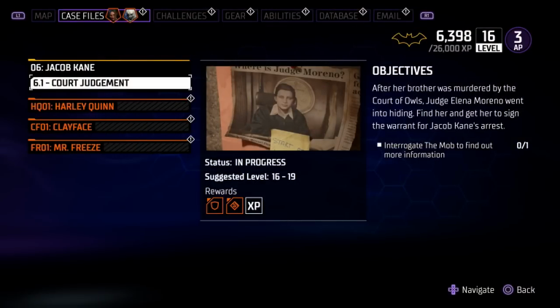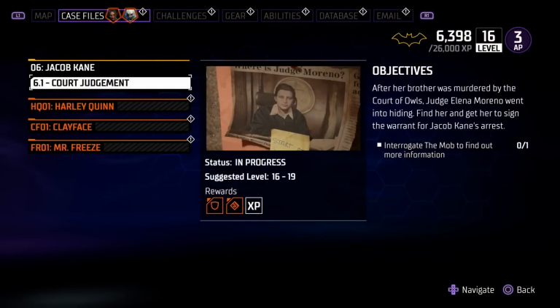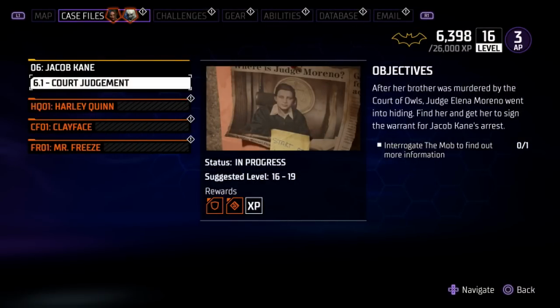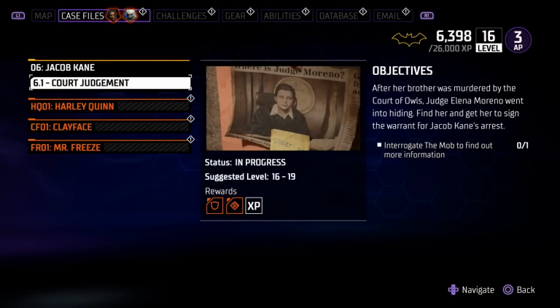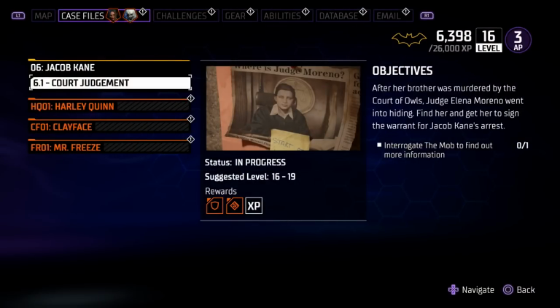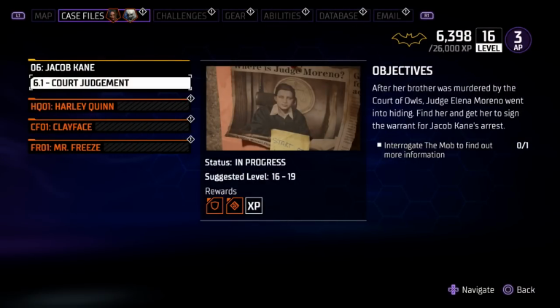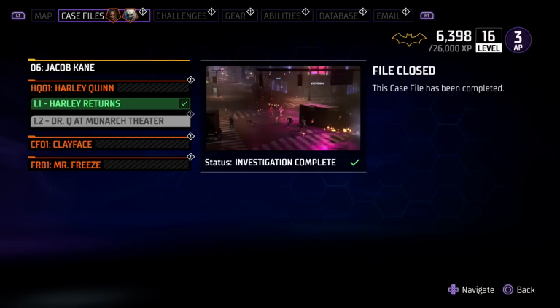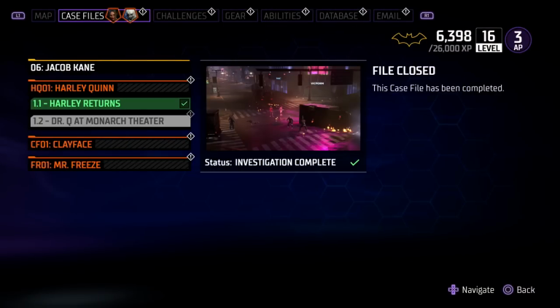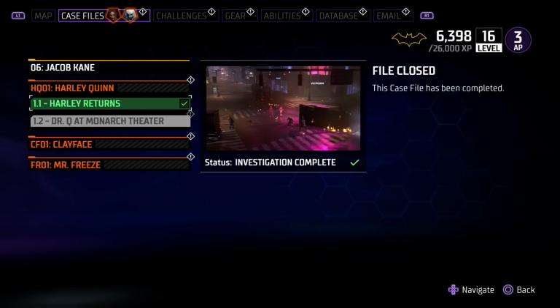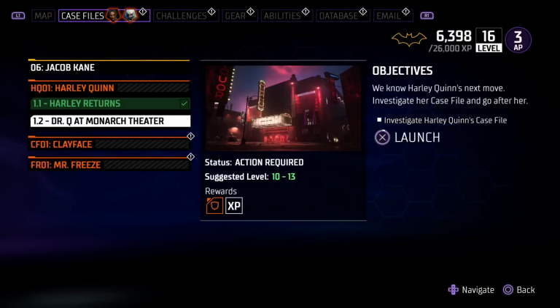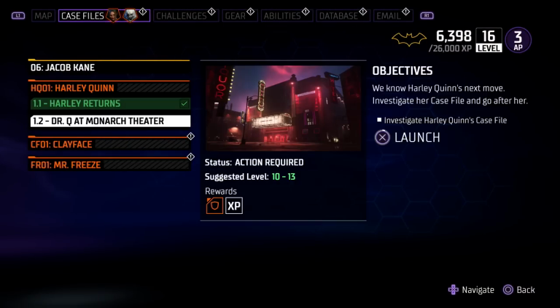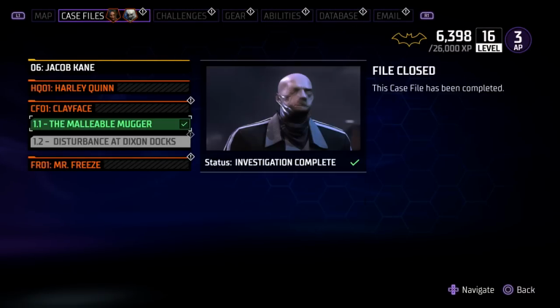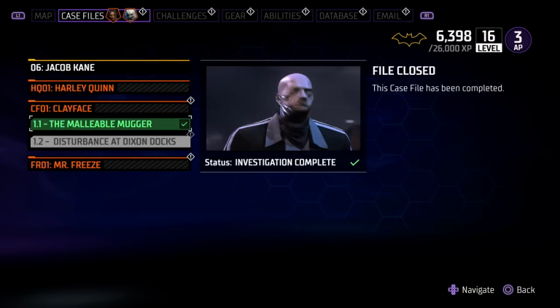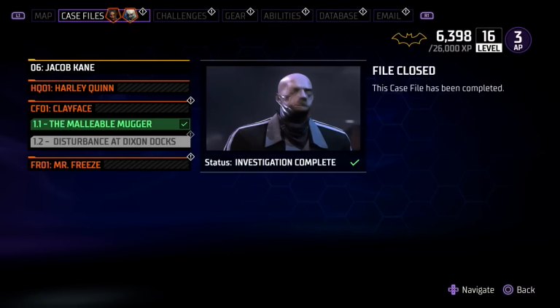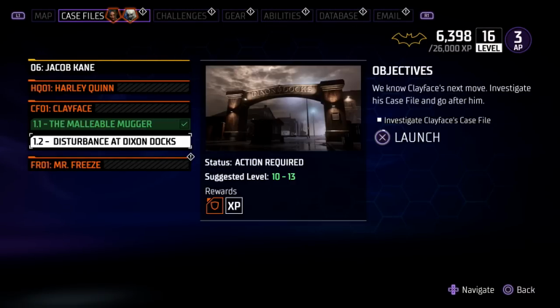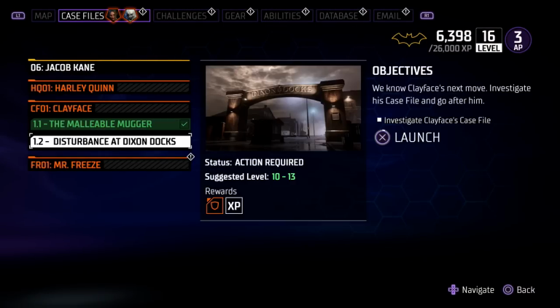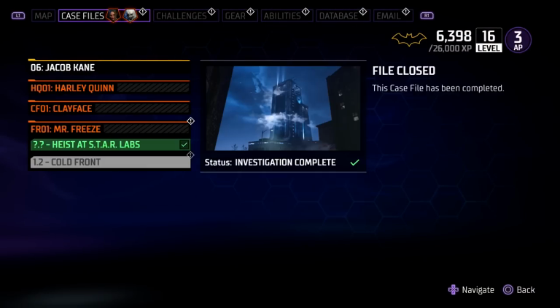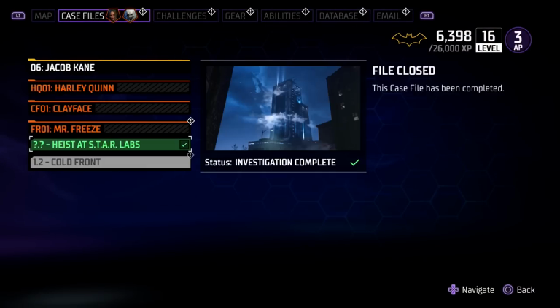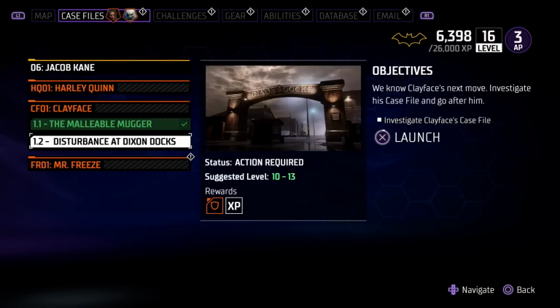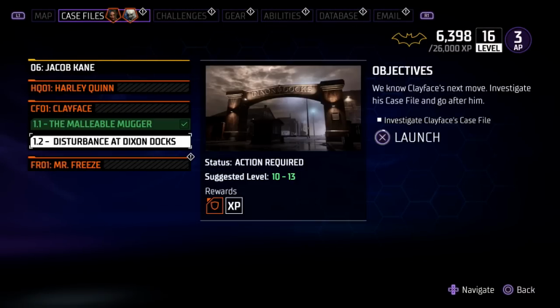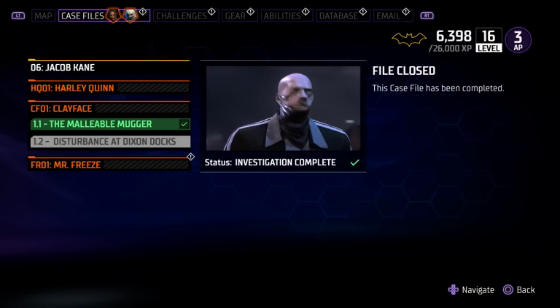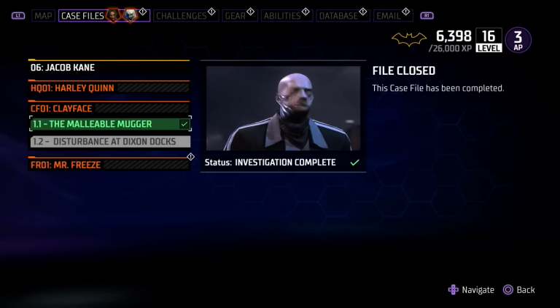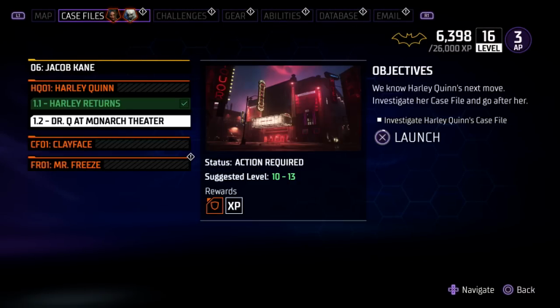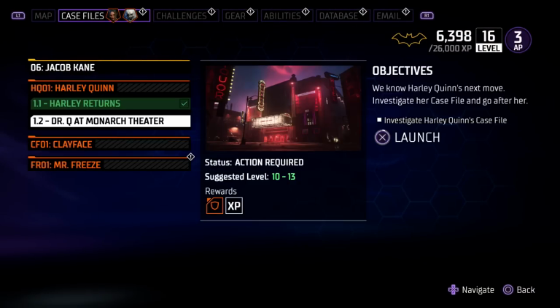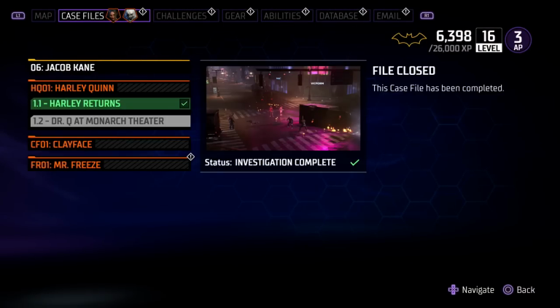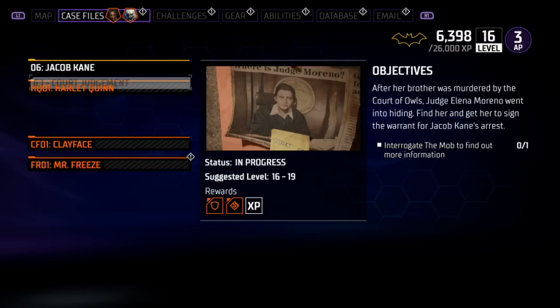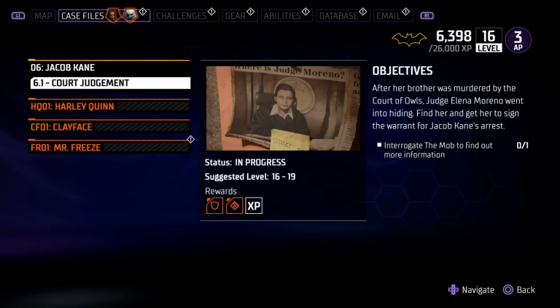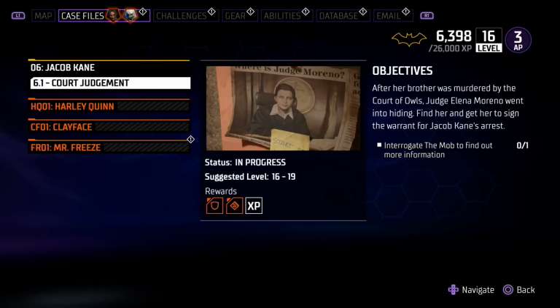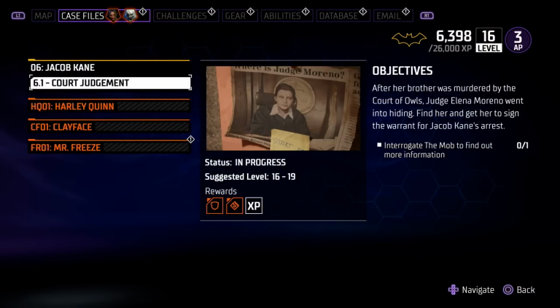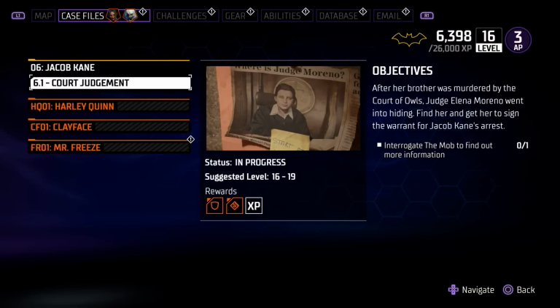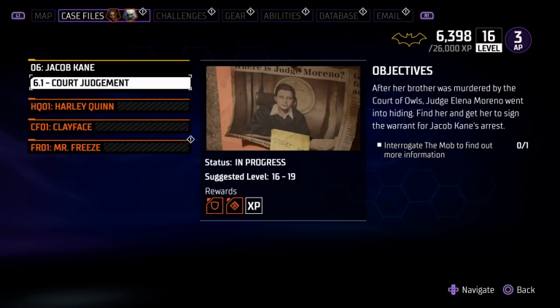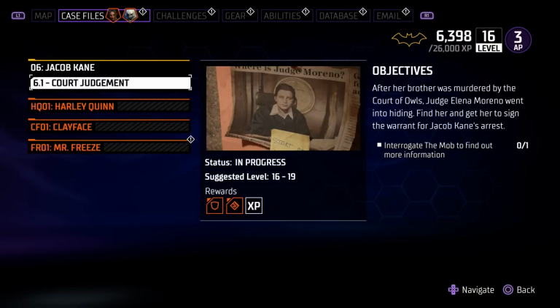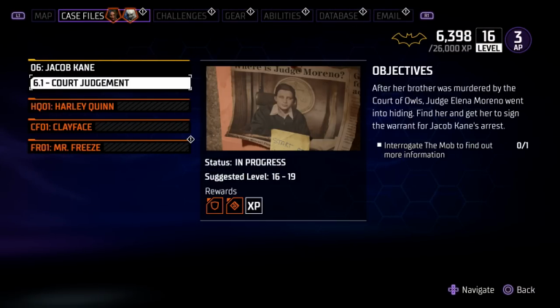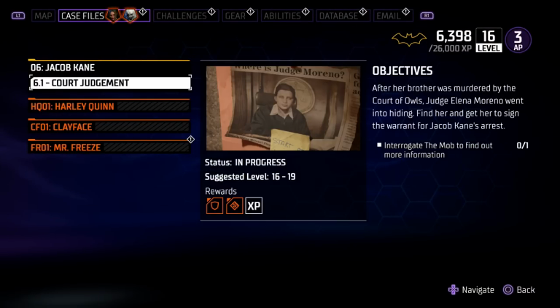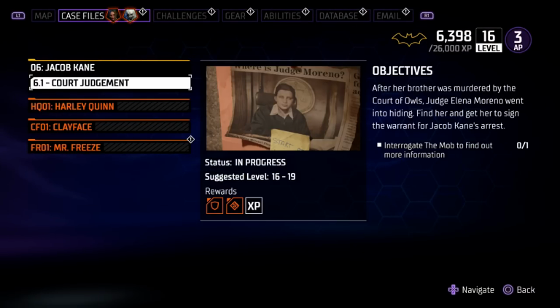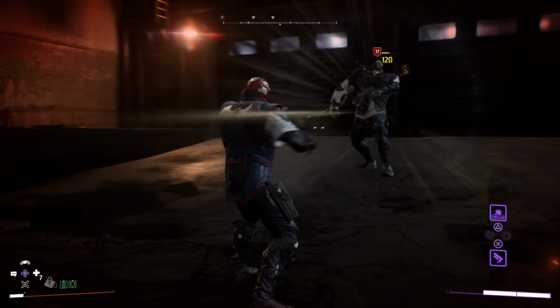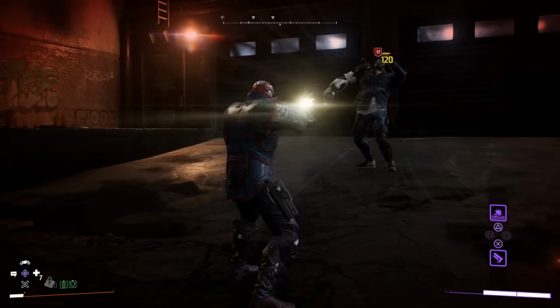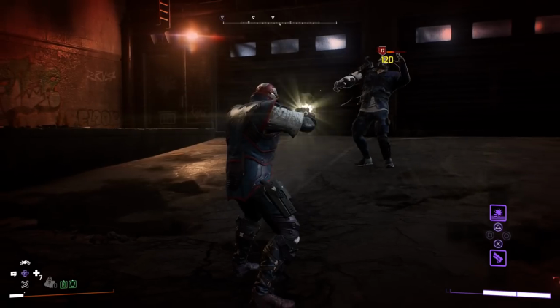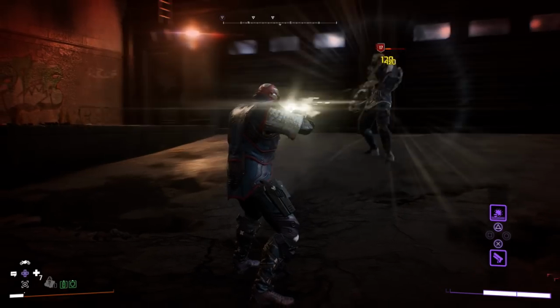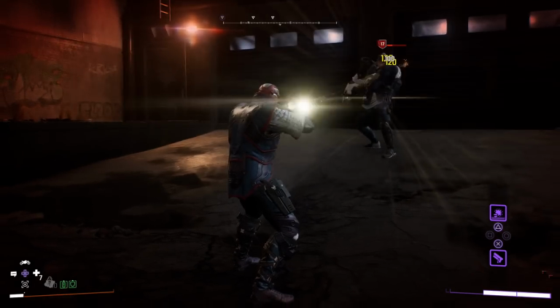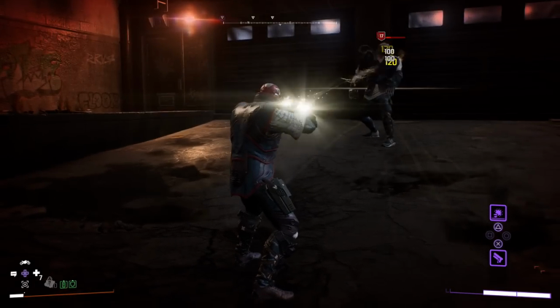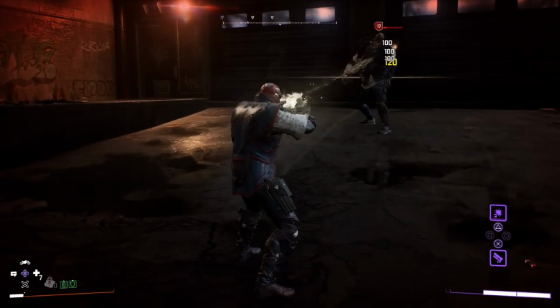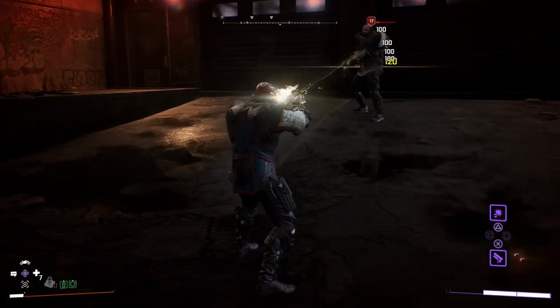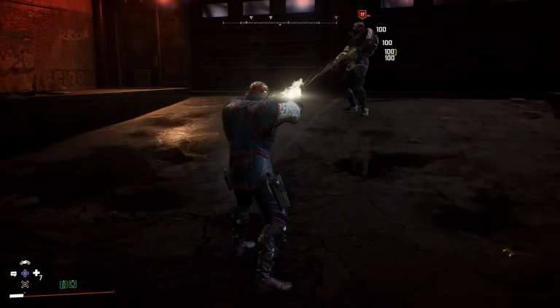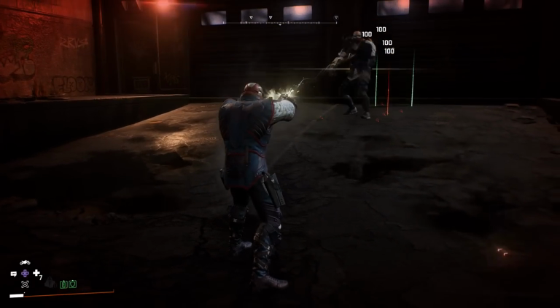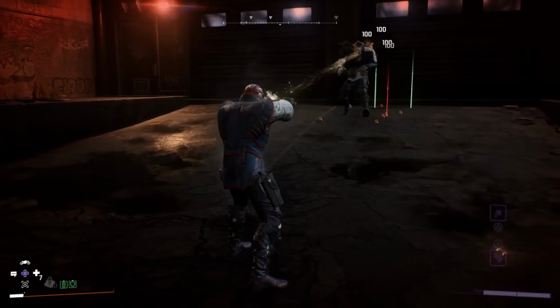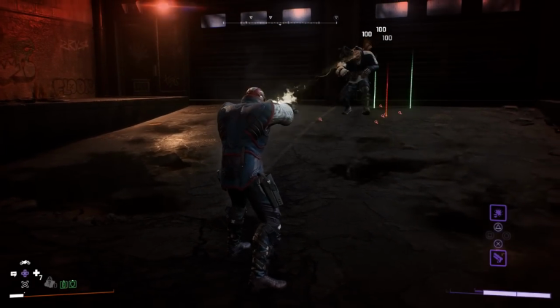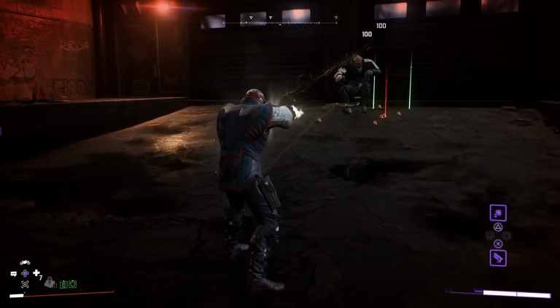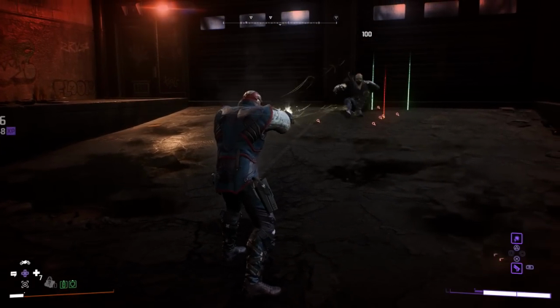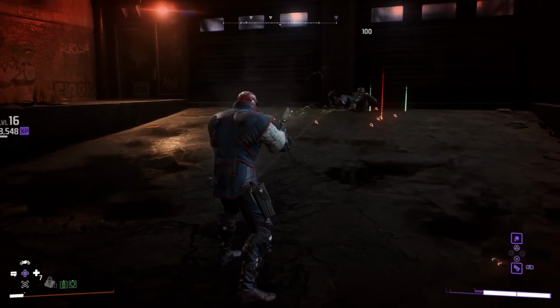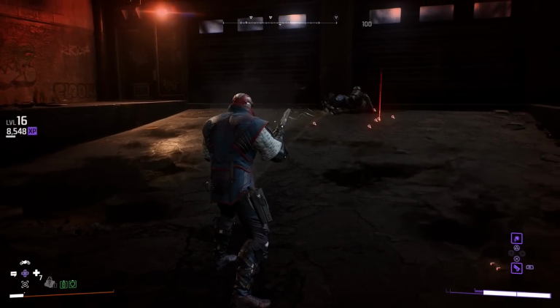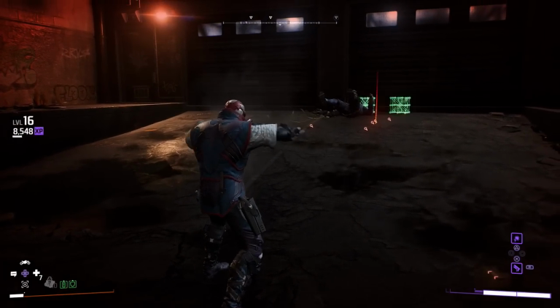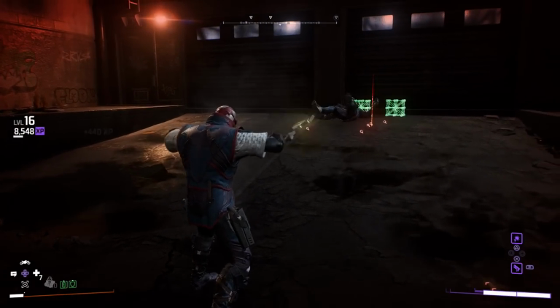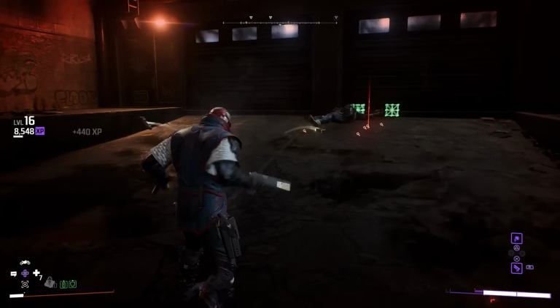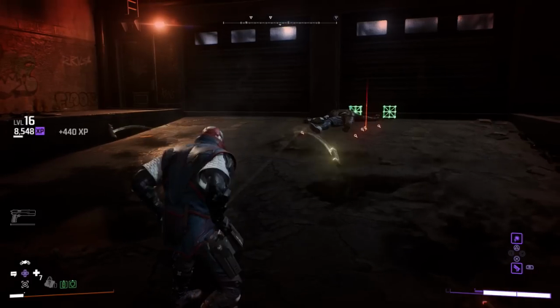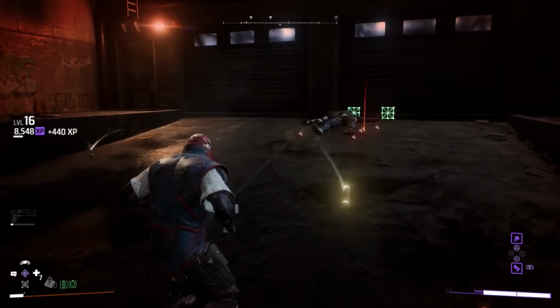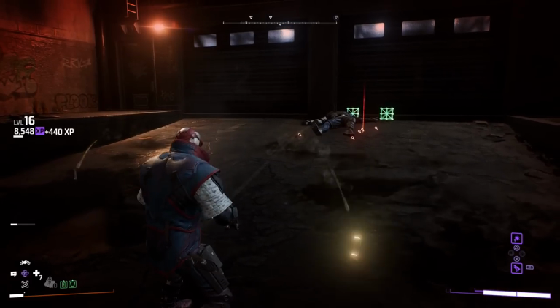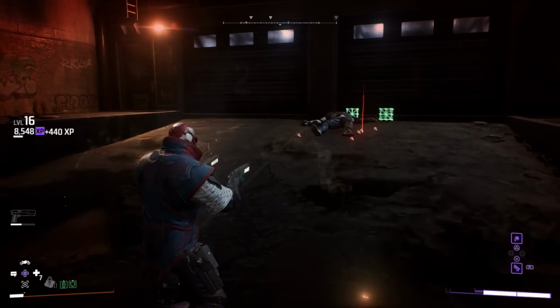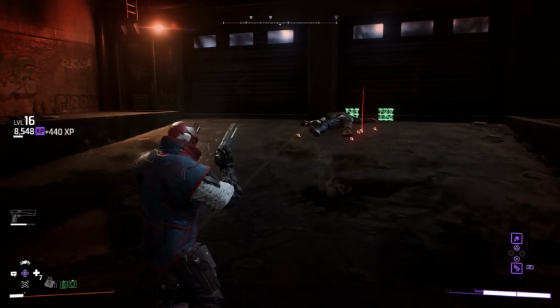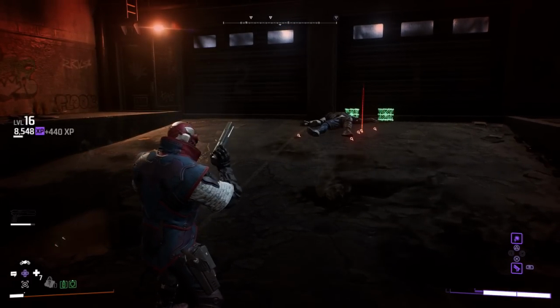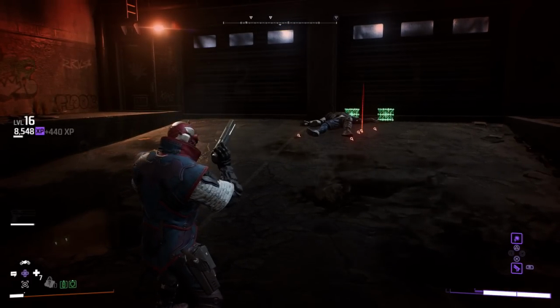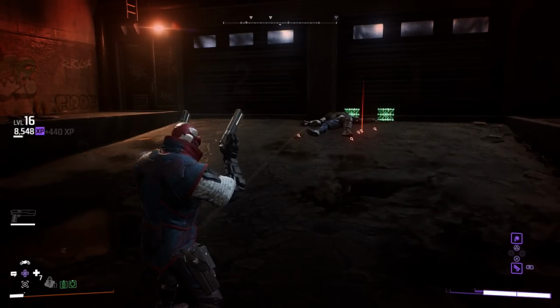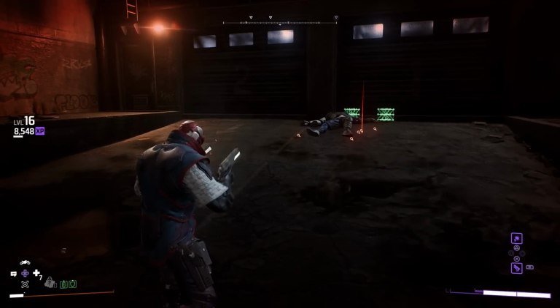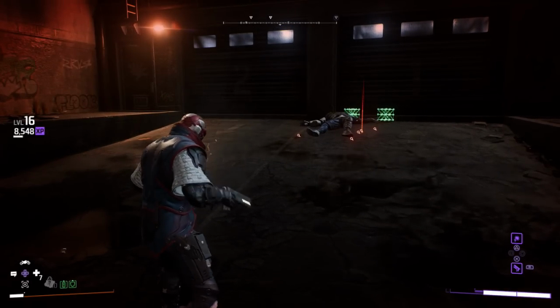Going through the story and case files is the fastest way to obtain different styles of suits, or at least to unlock those styles of suits.